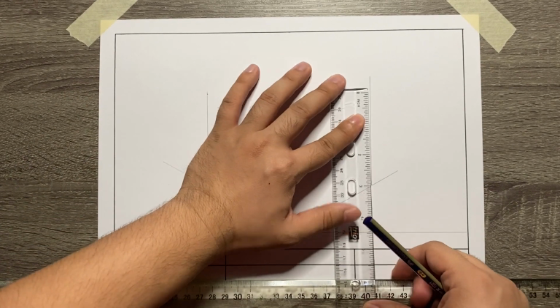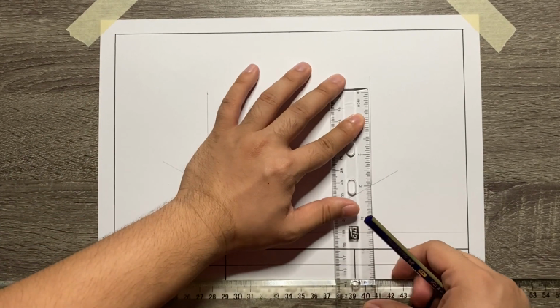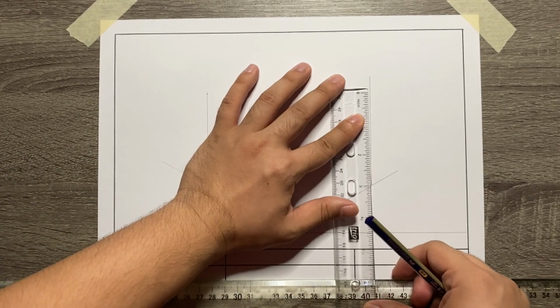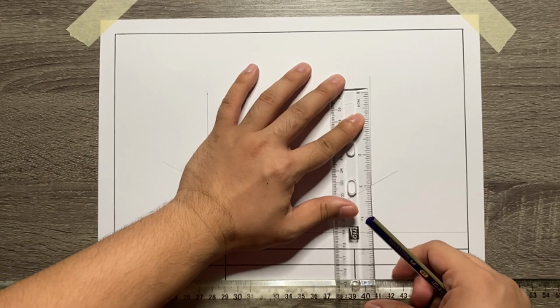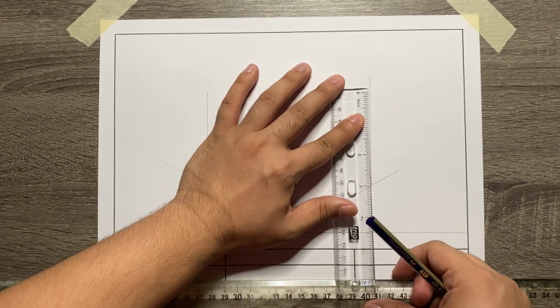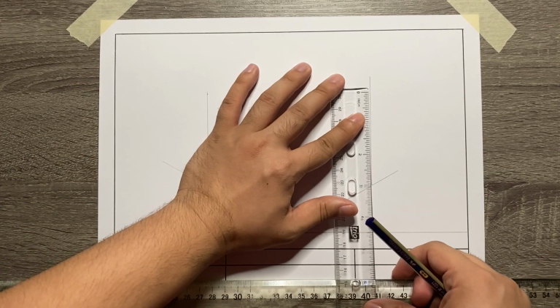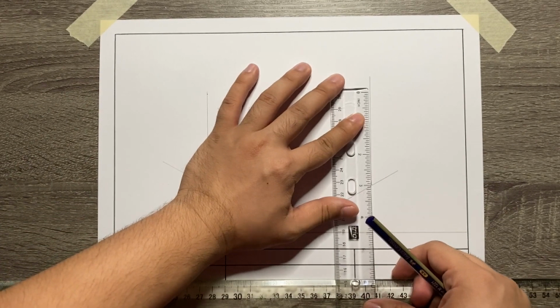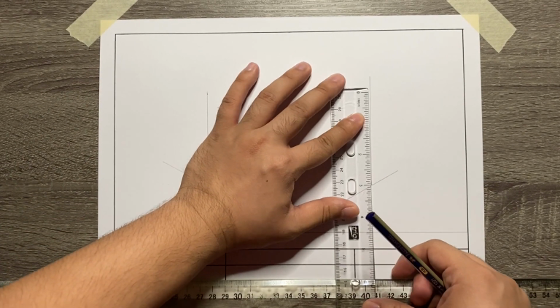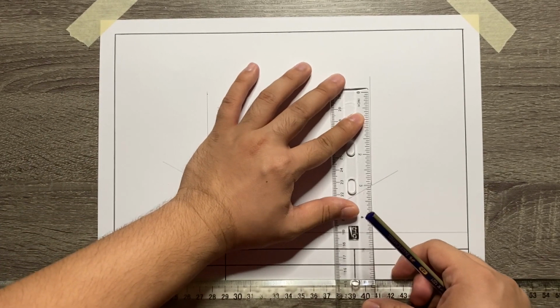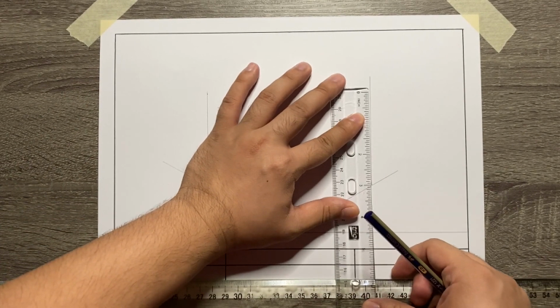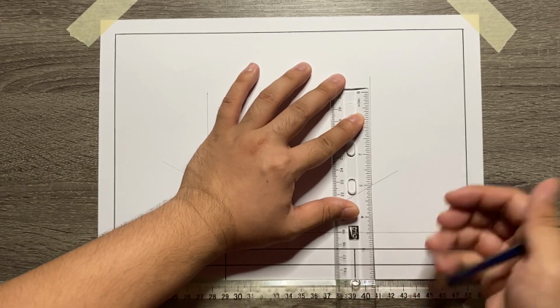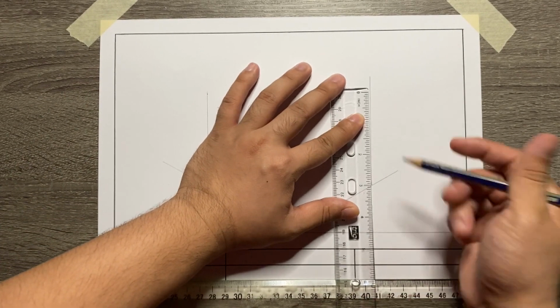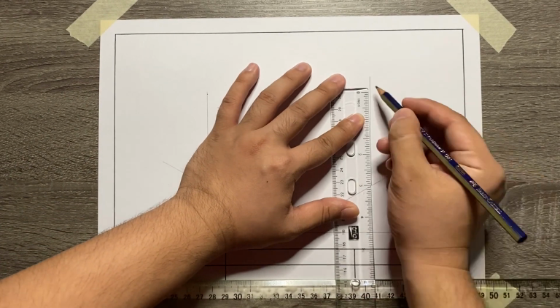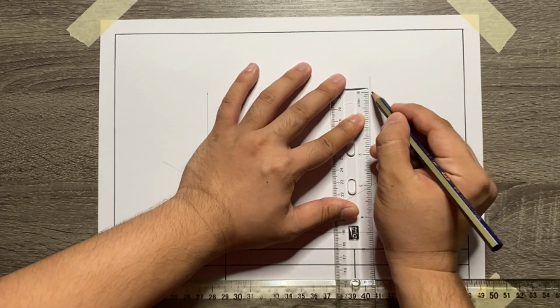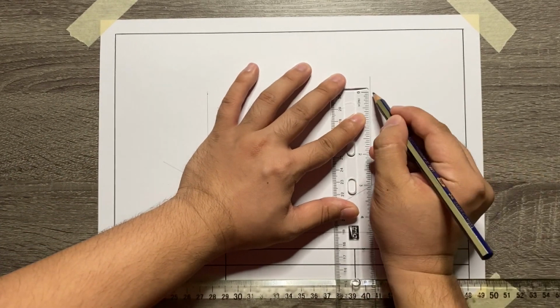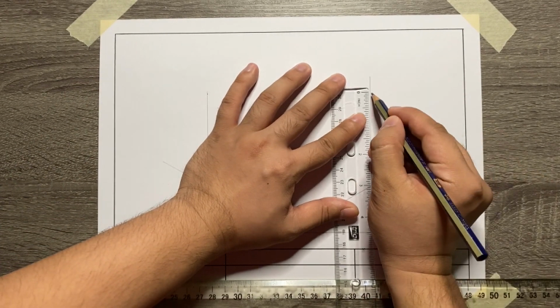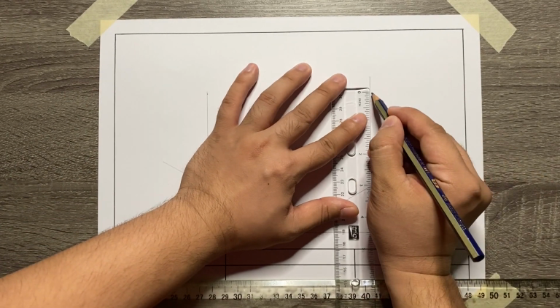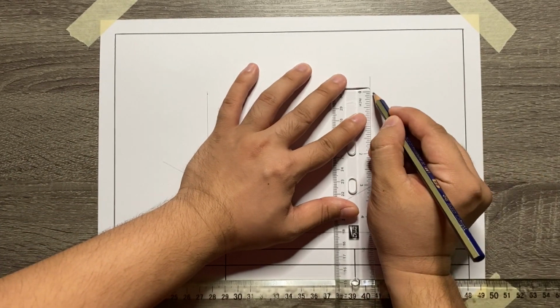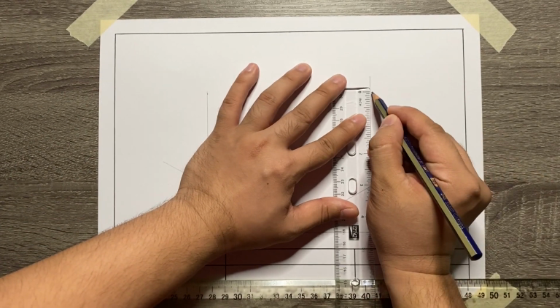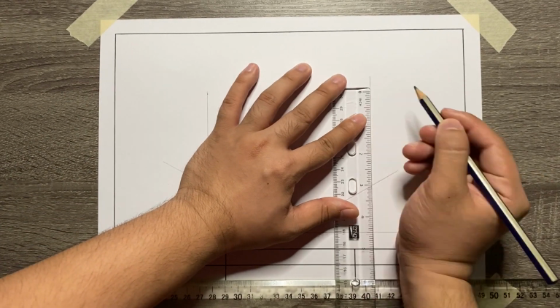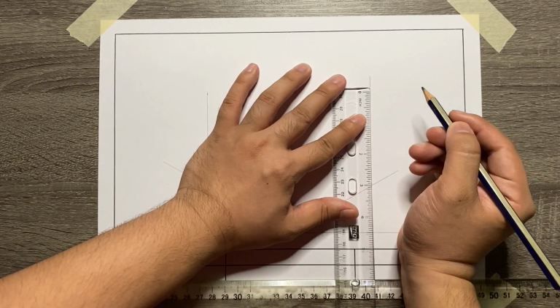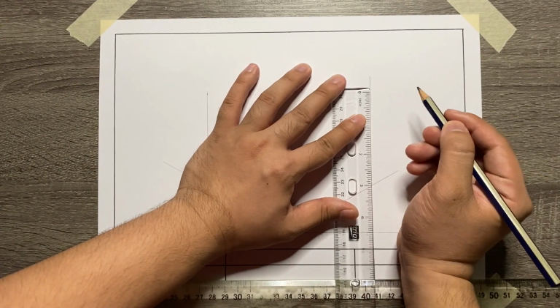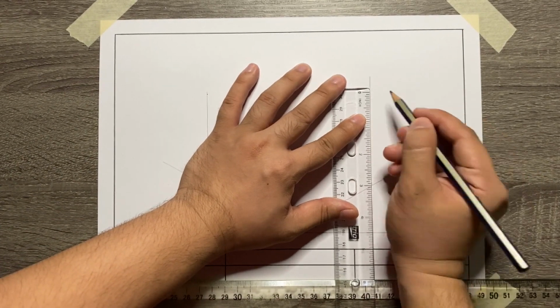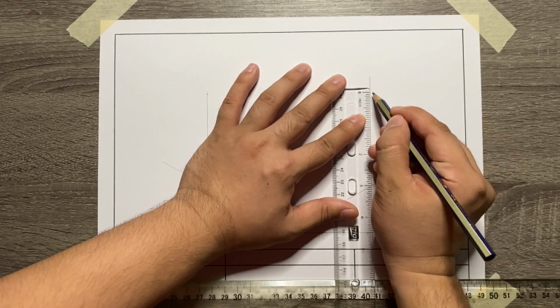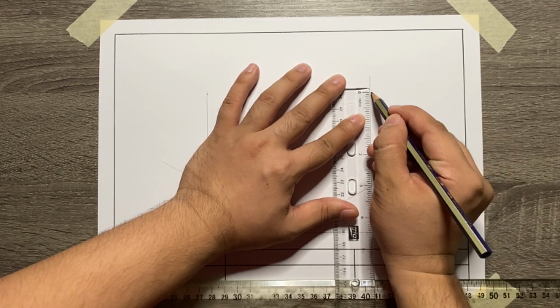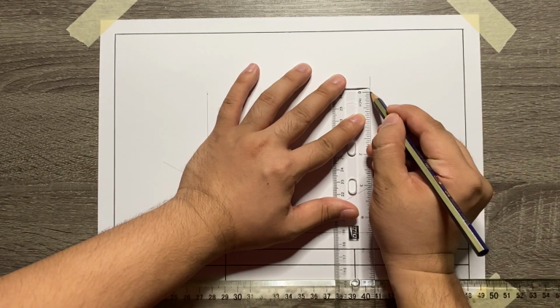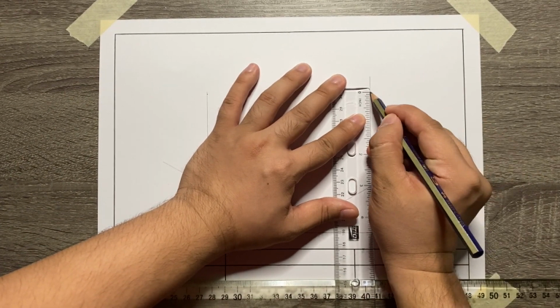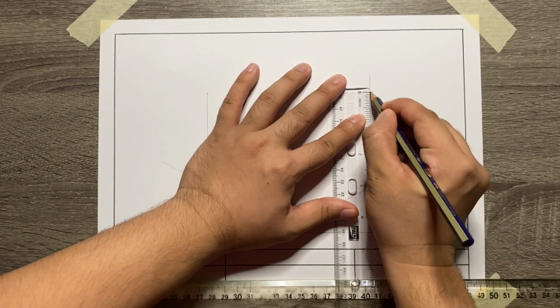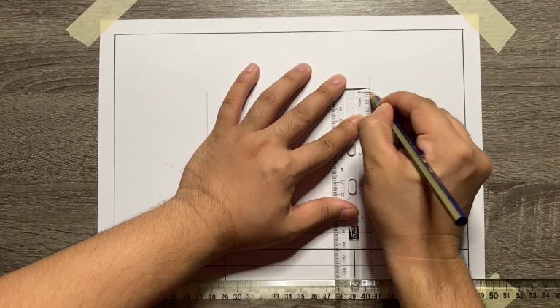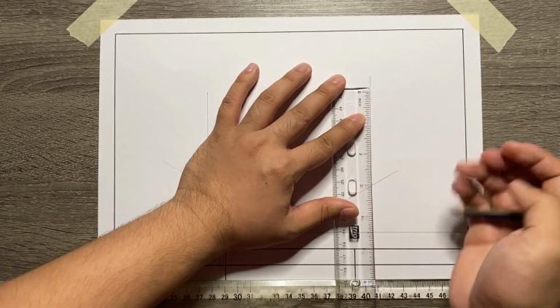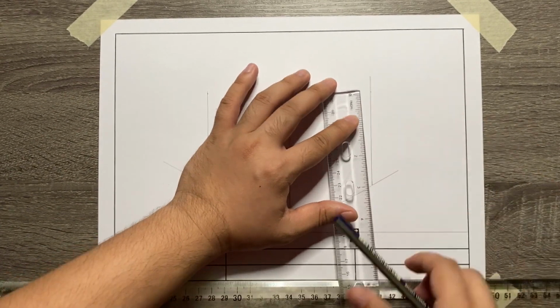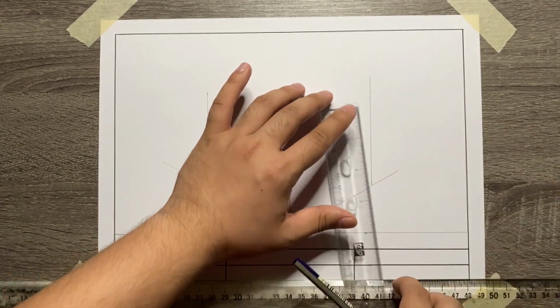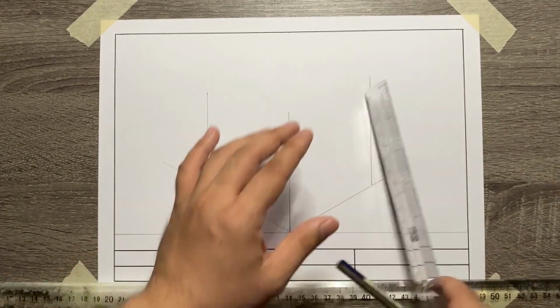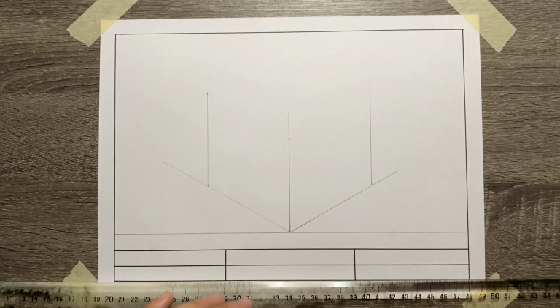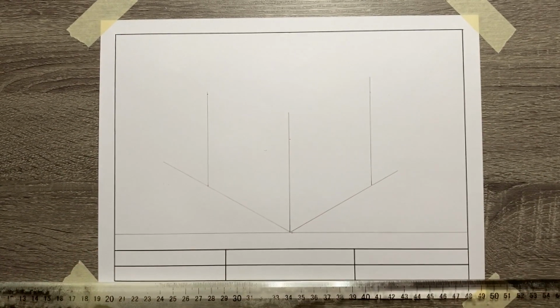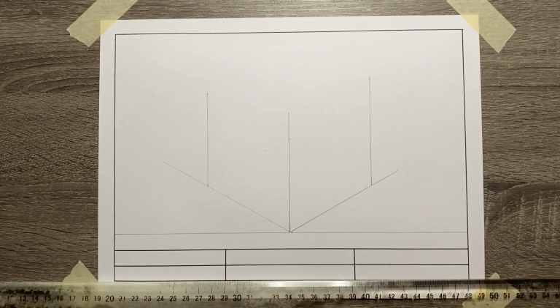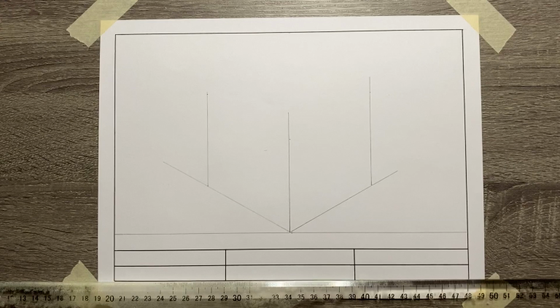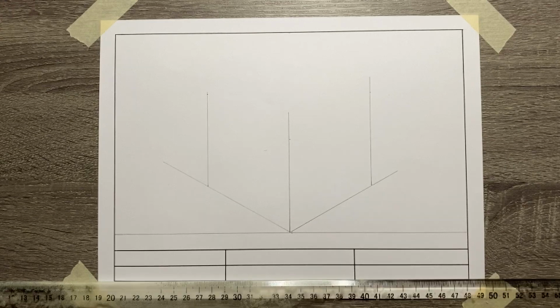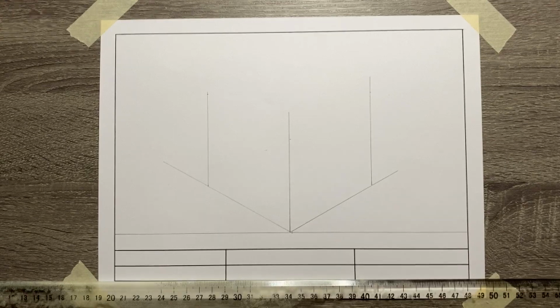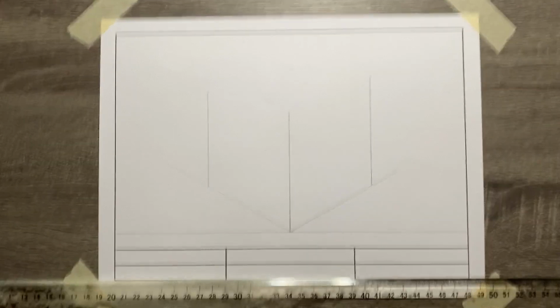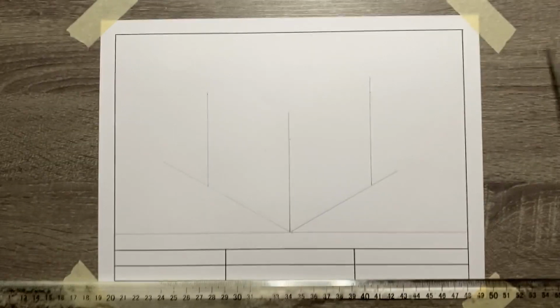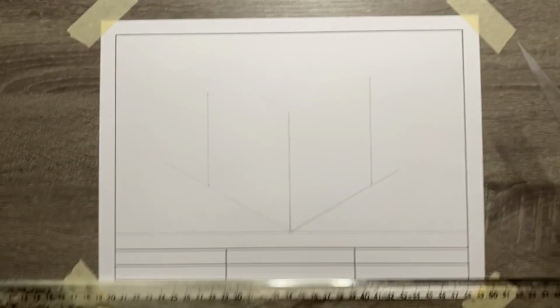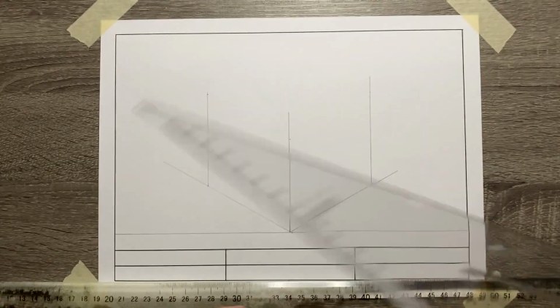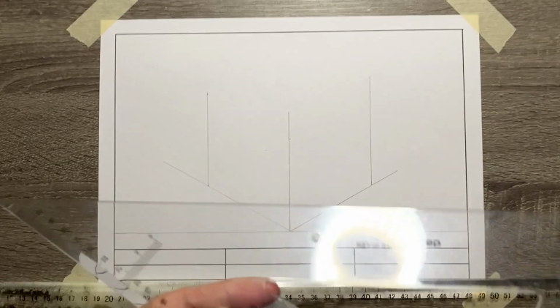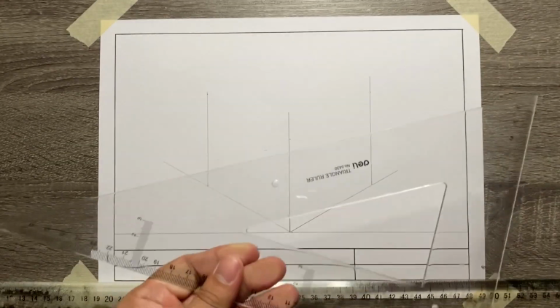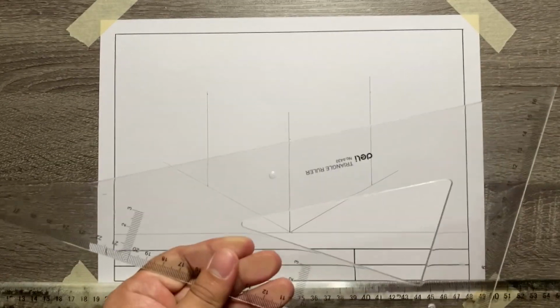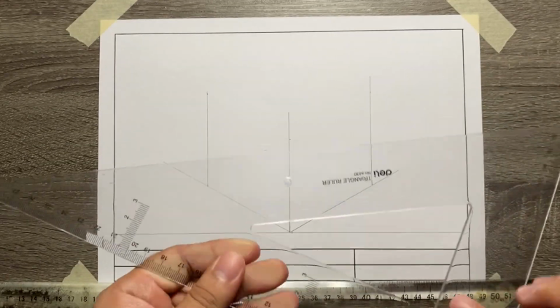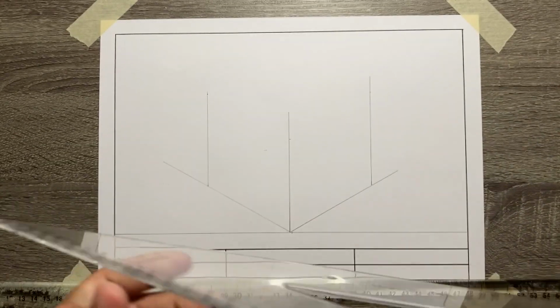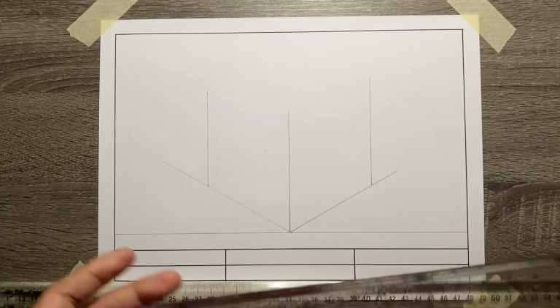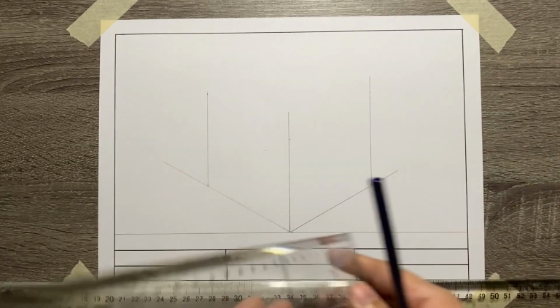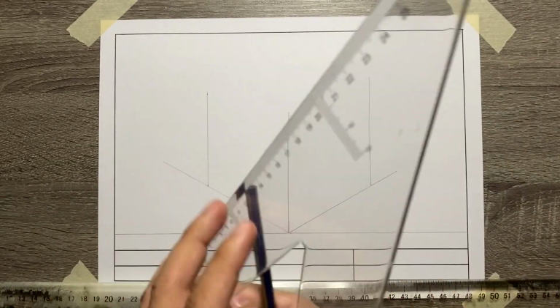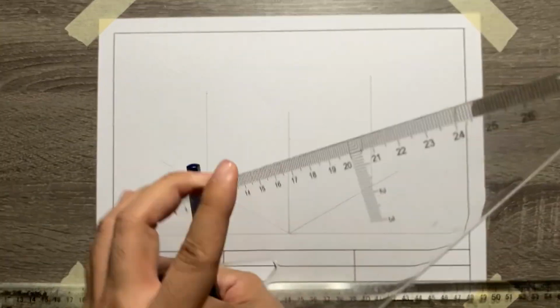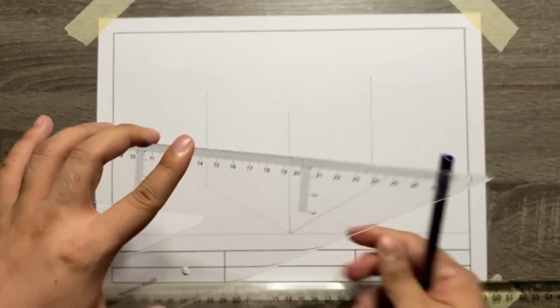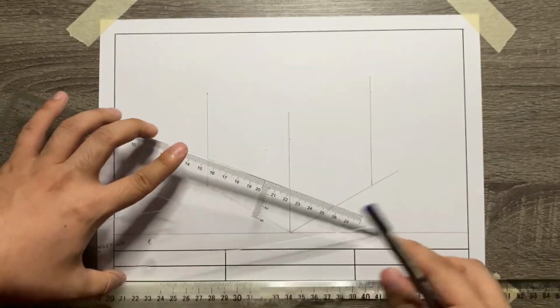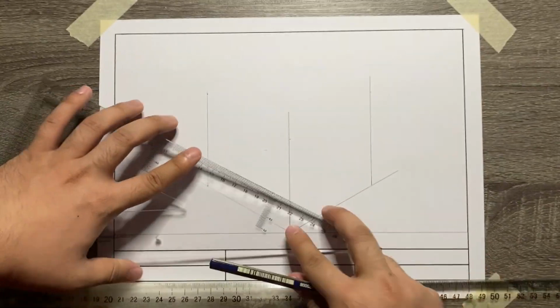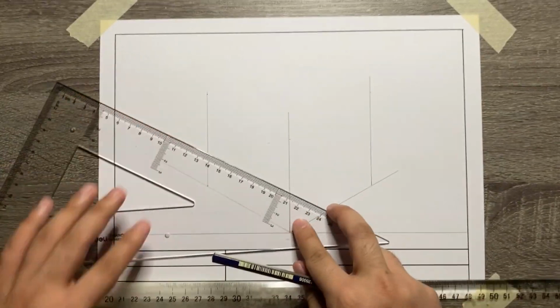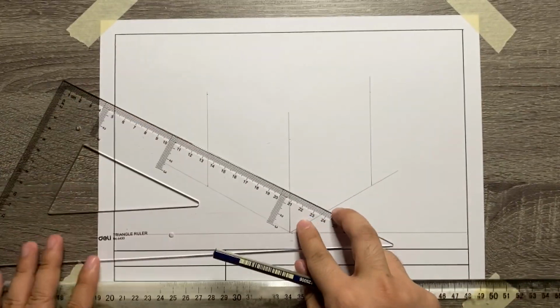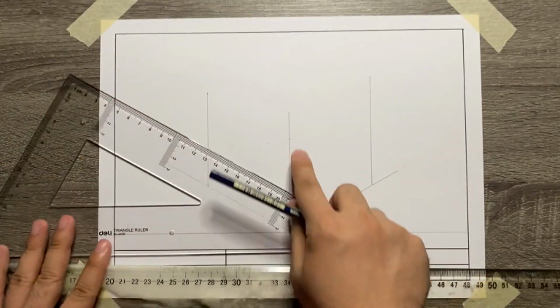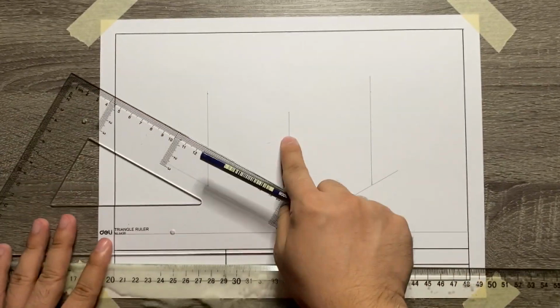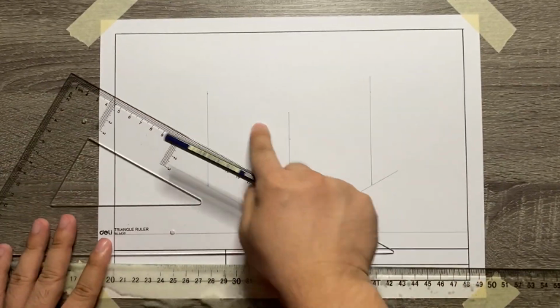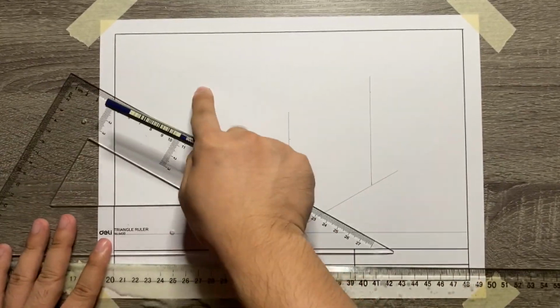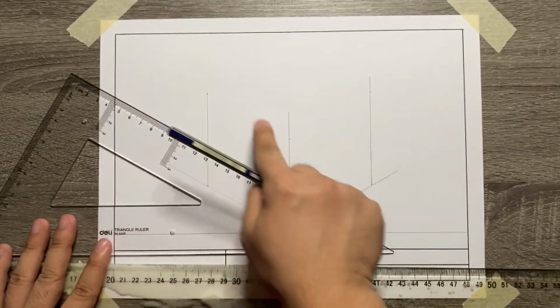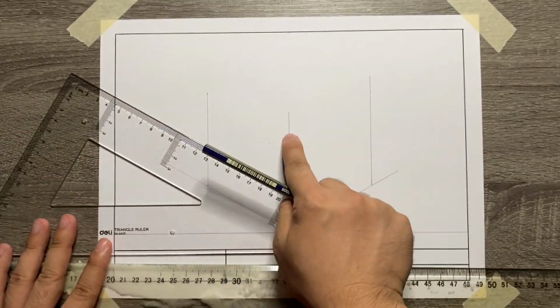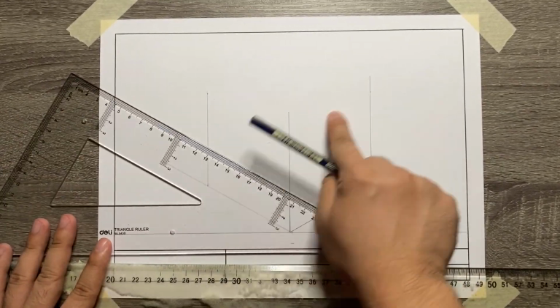Then once you're done with it, start creating the 30-degree lines to finish the isometric box.